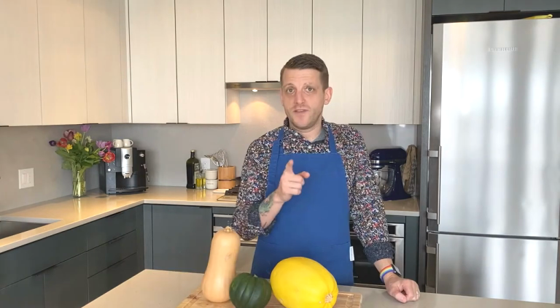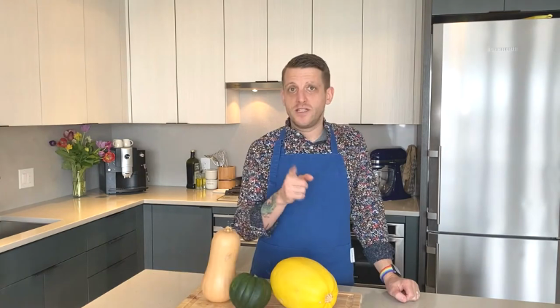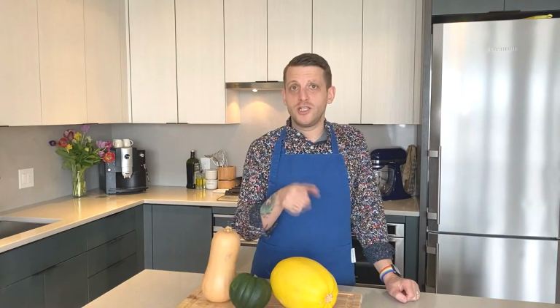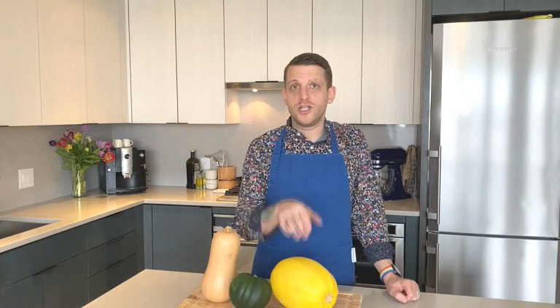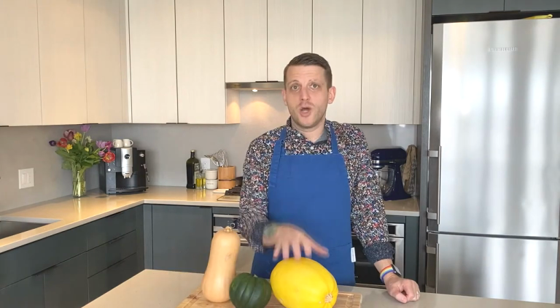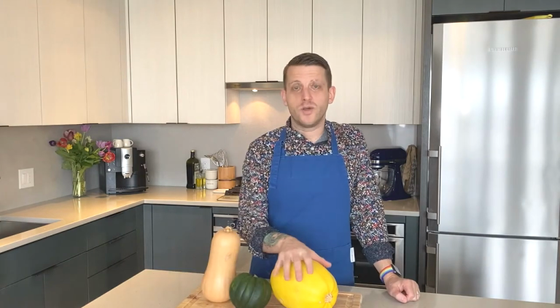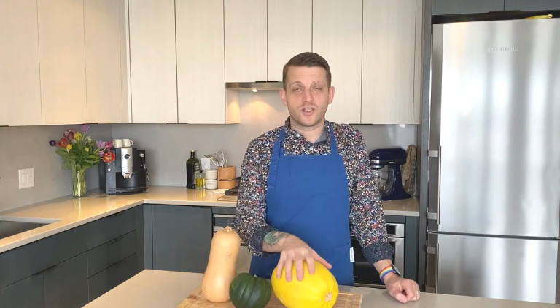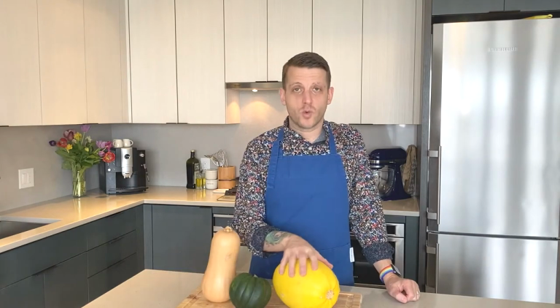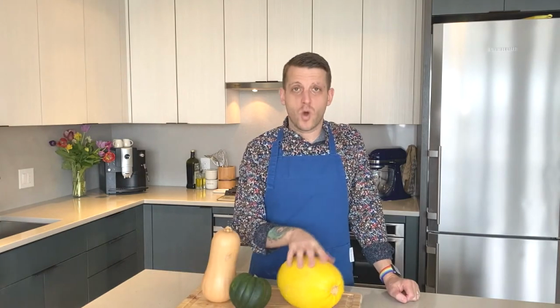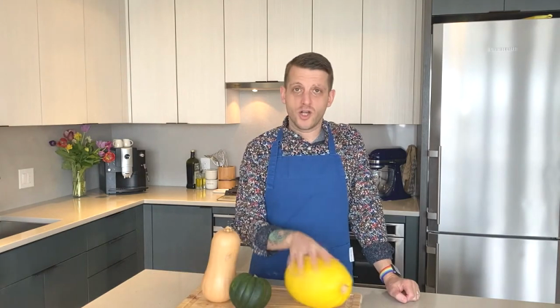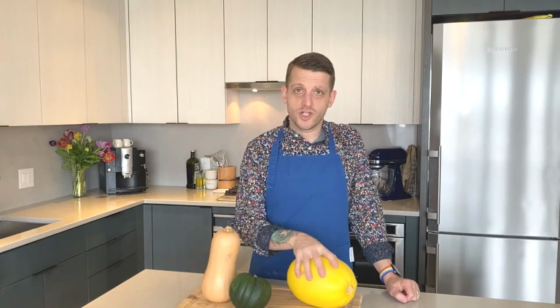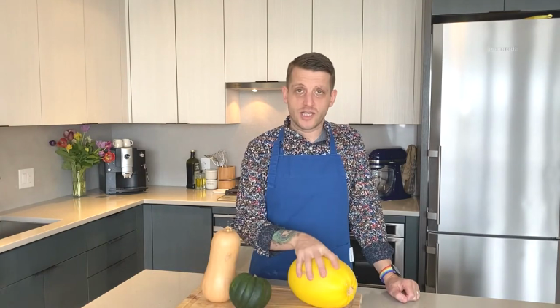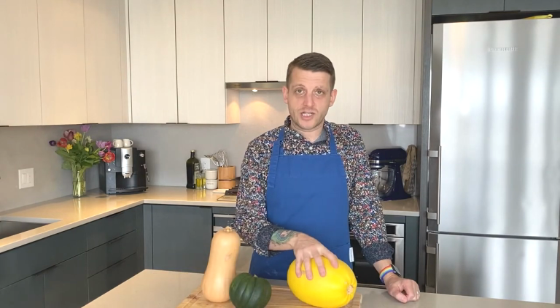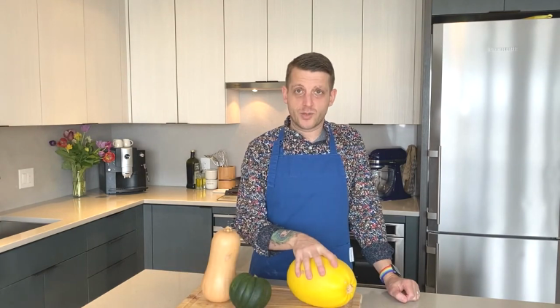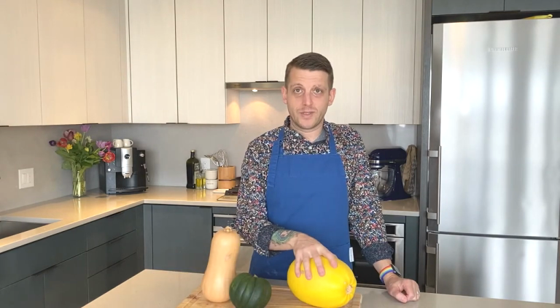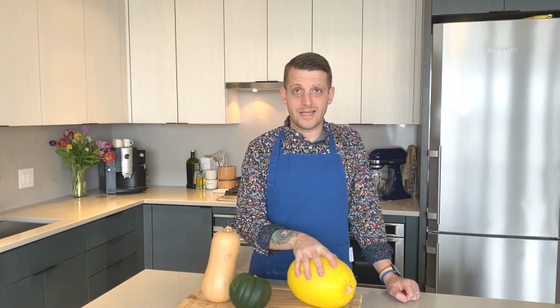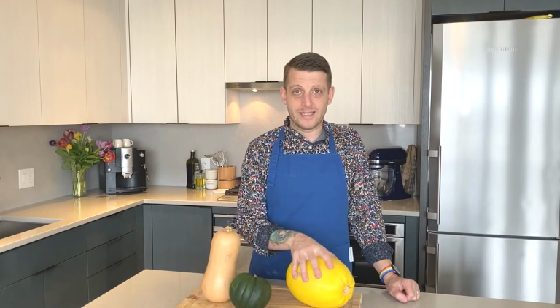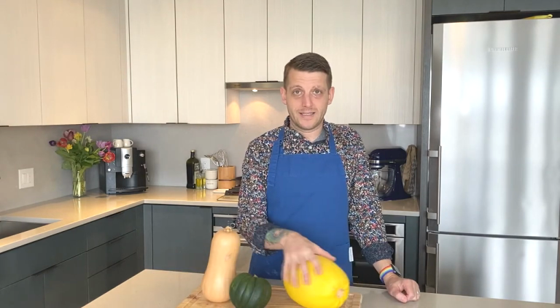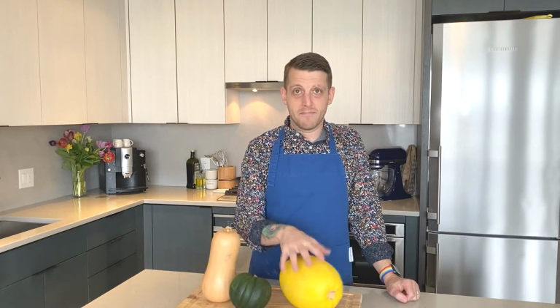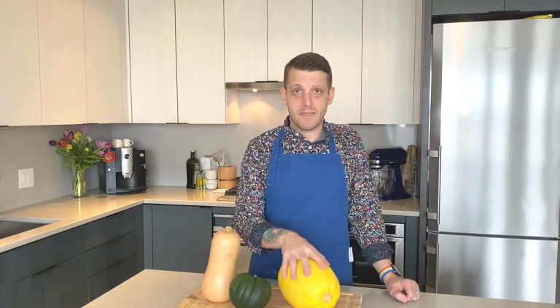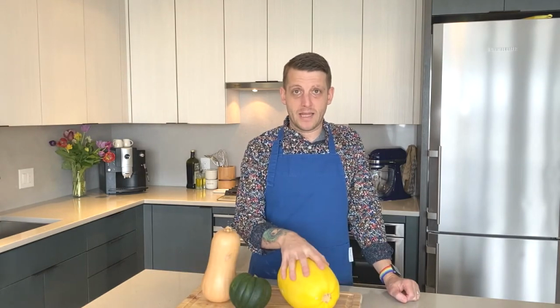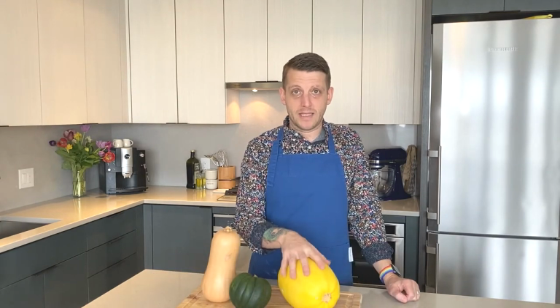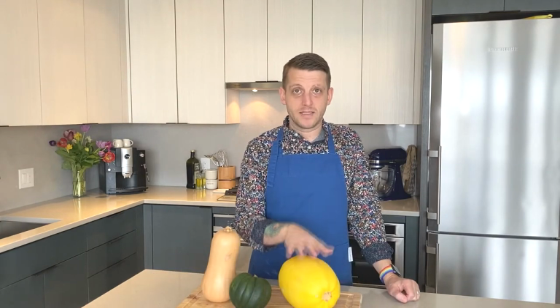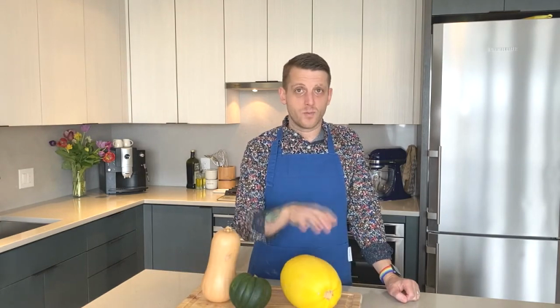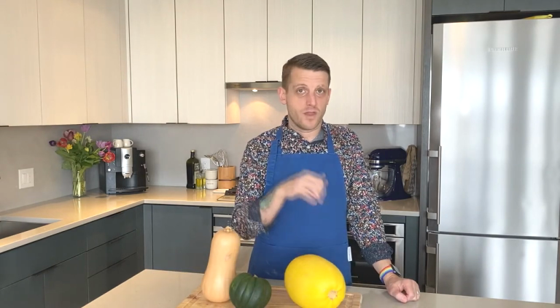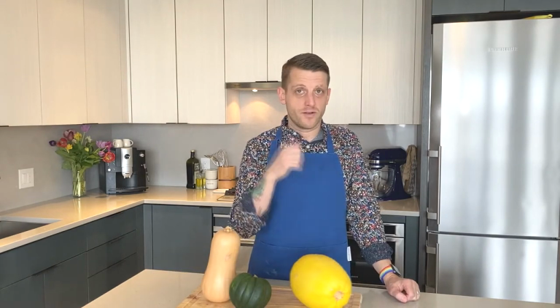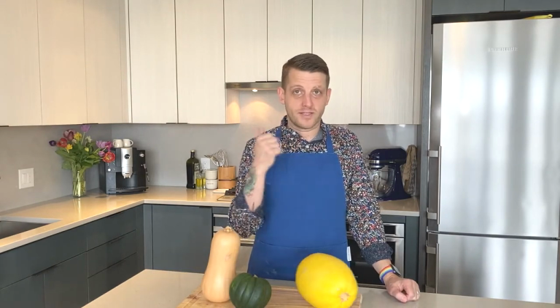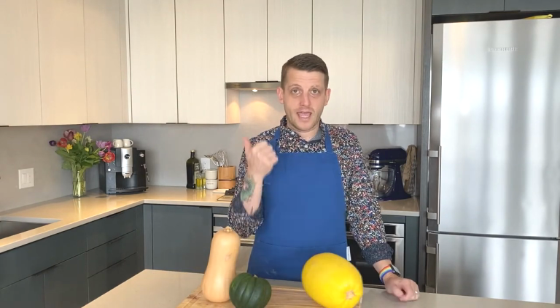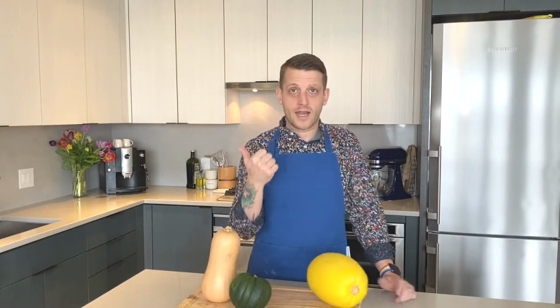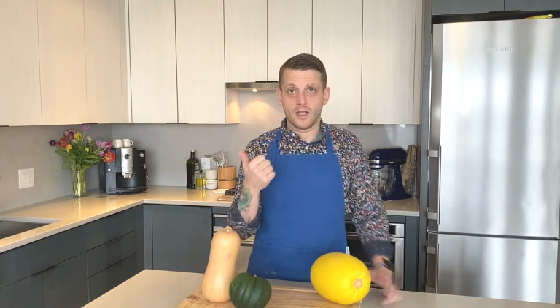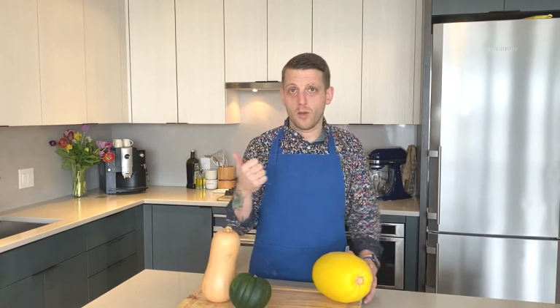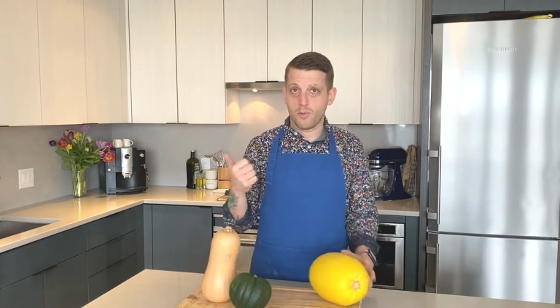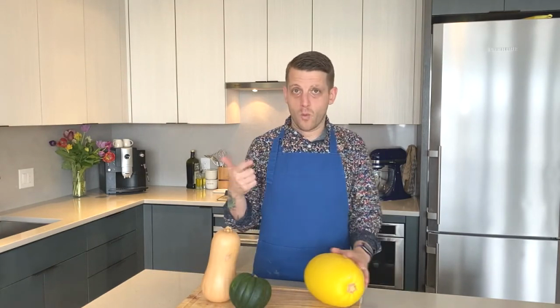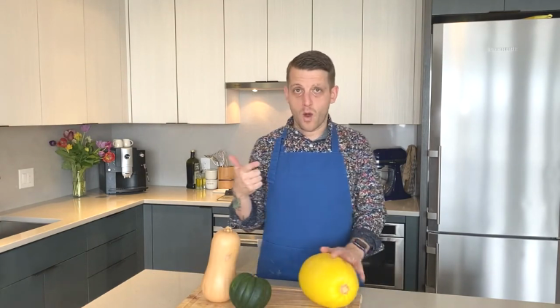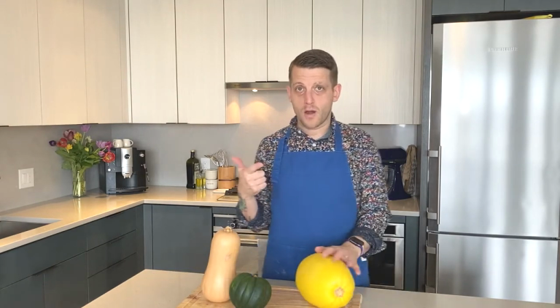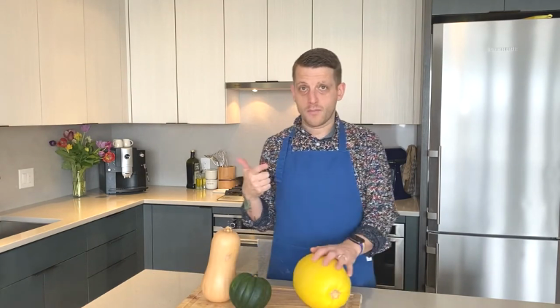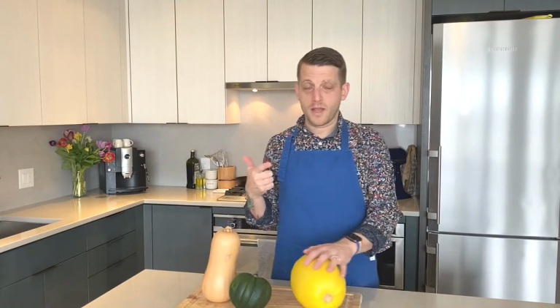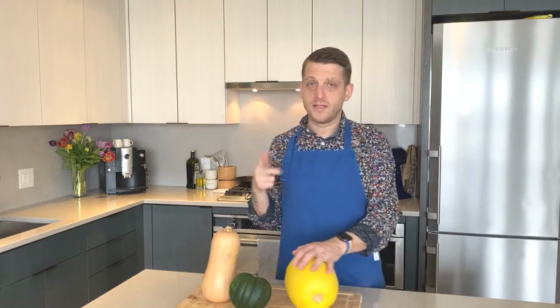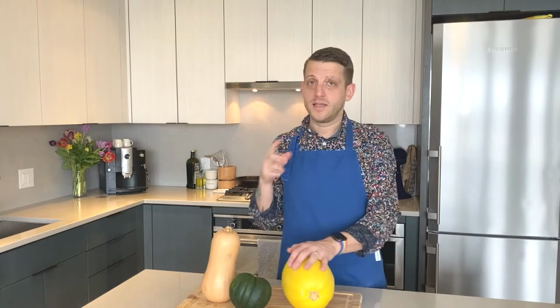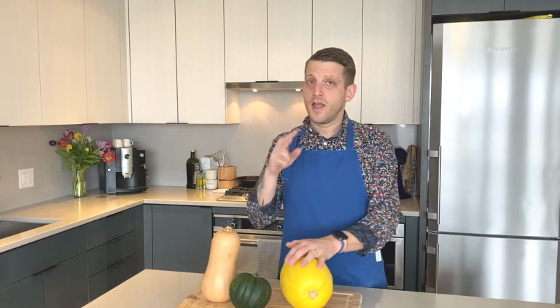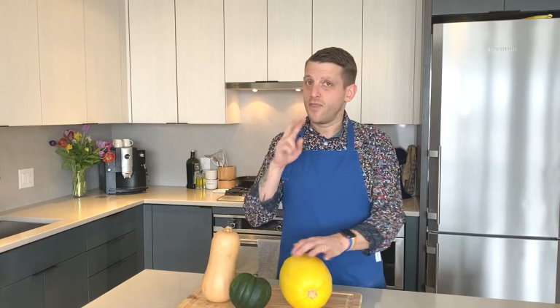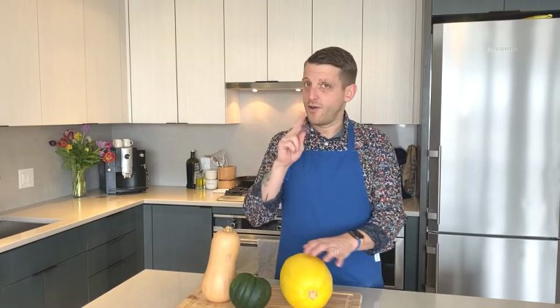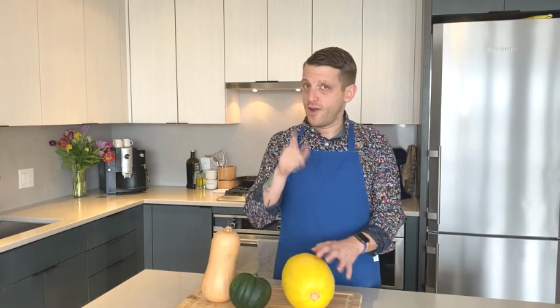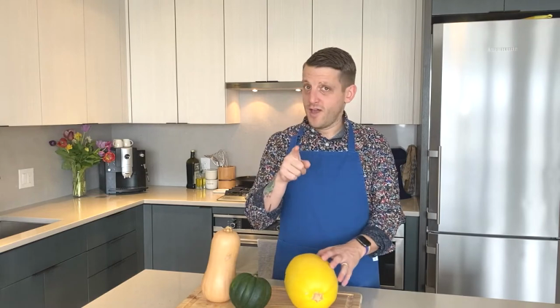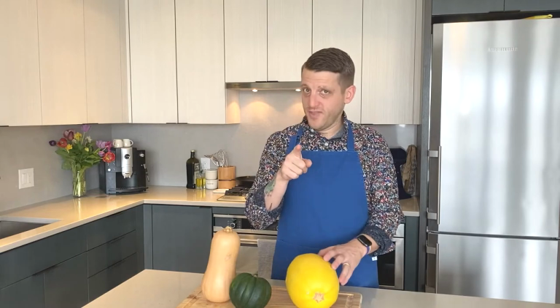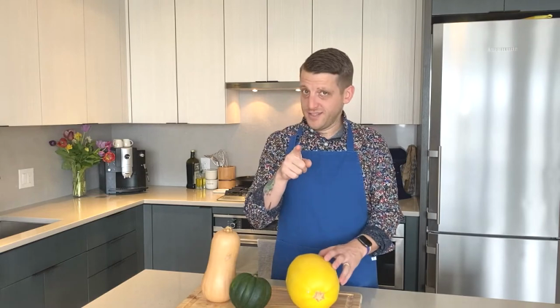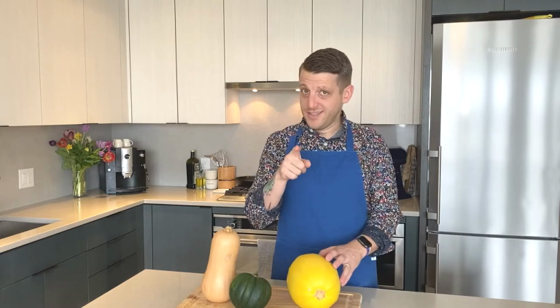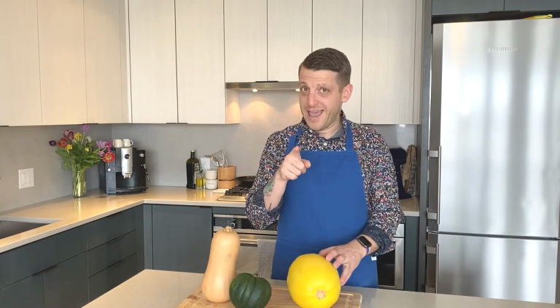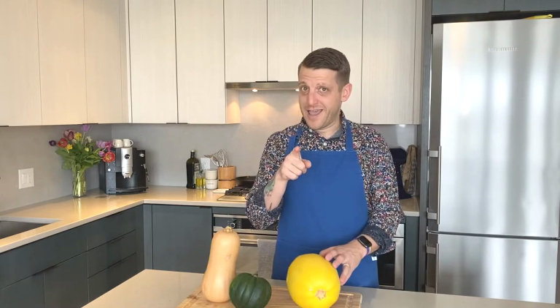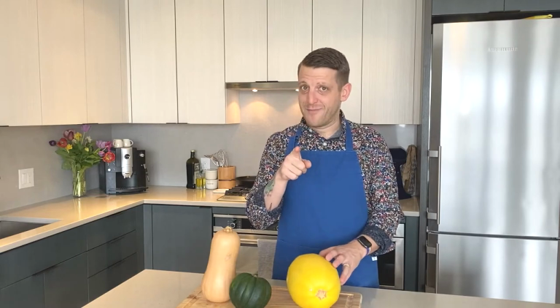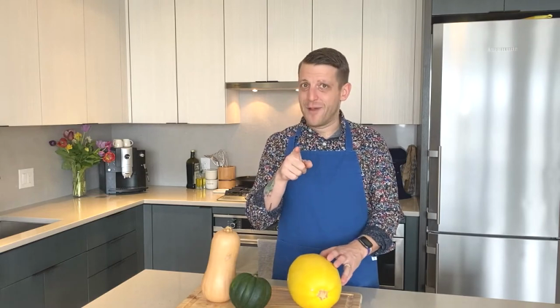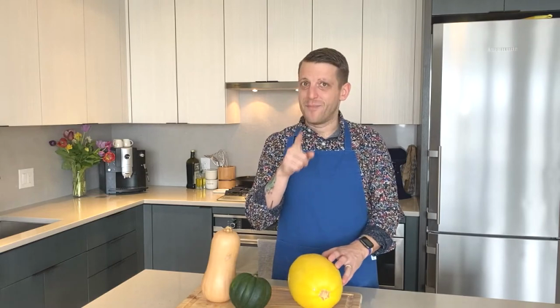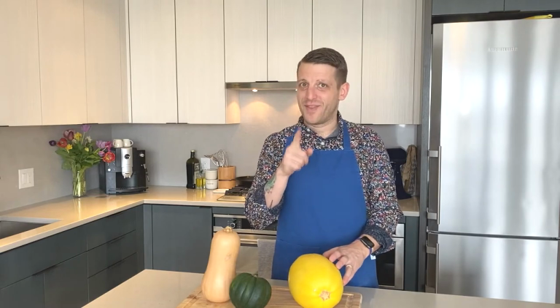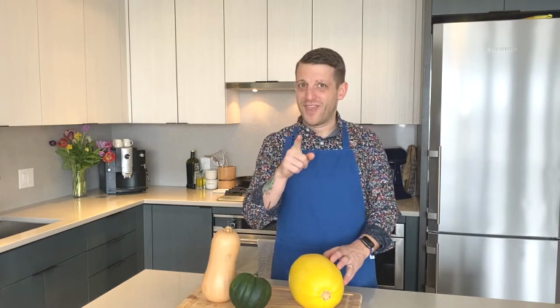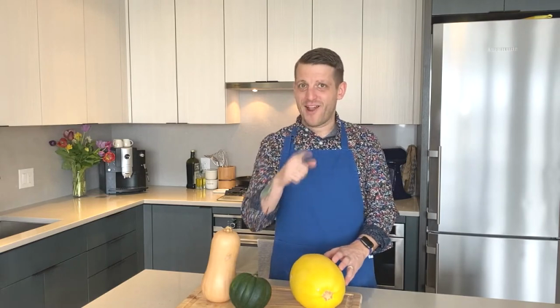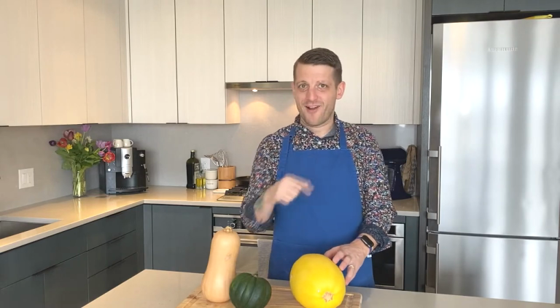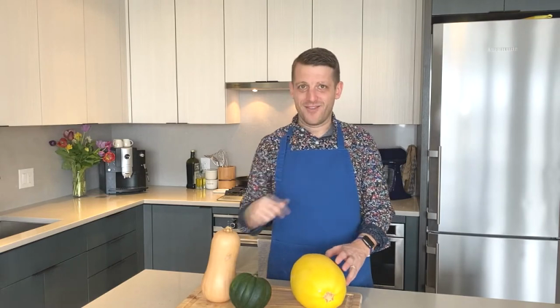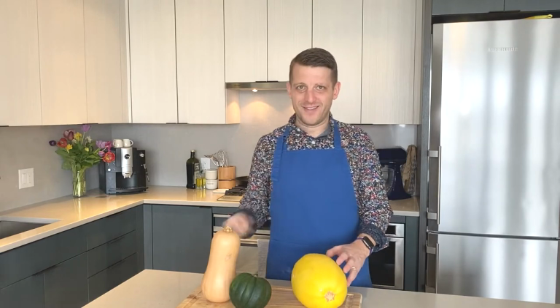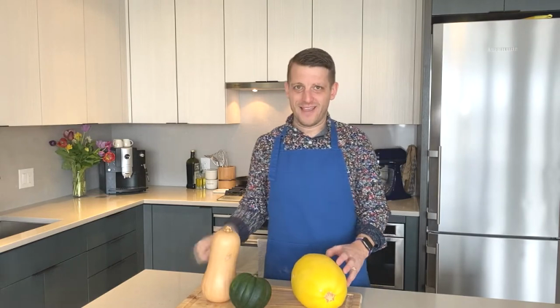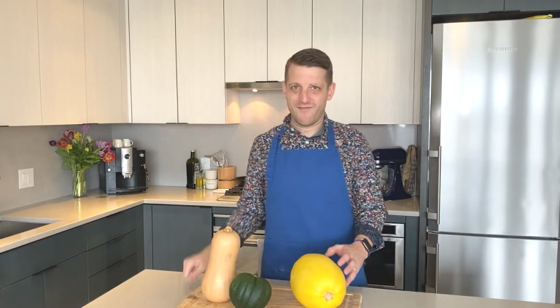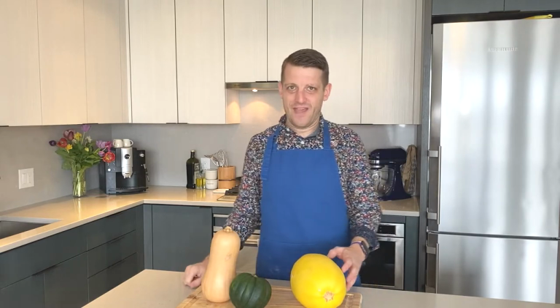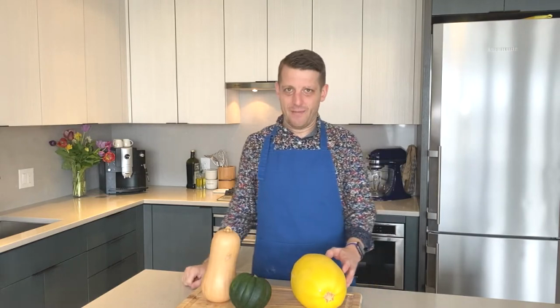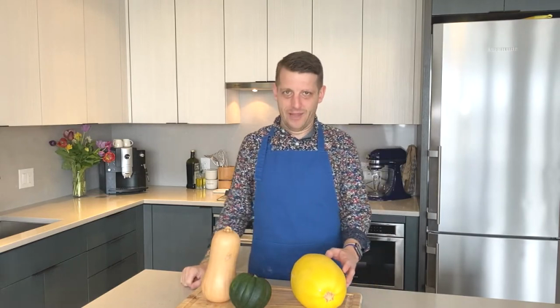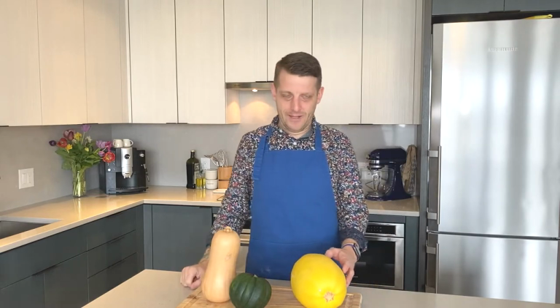If you didn't know, squash is actually related to melons — whether it's cantaloupe or watermelons — they're not the same but they are in the same family.